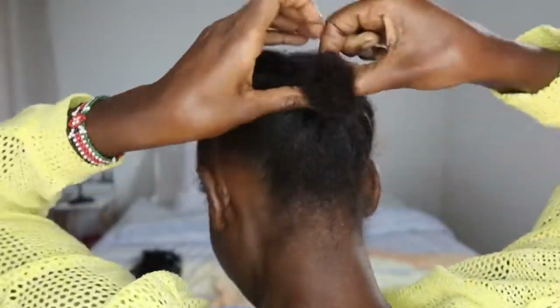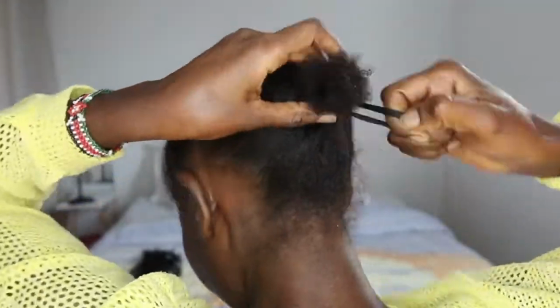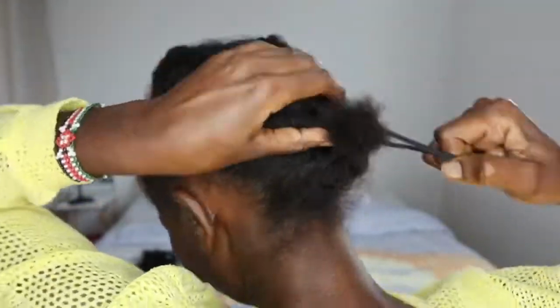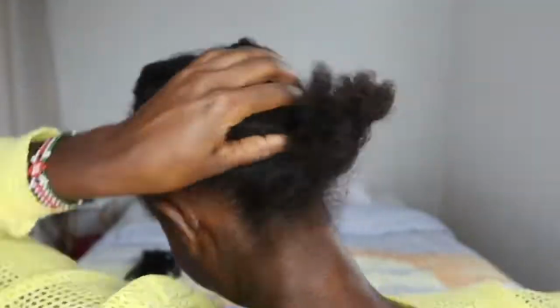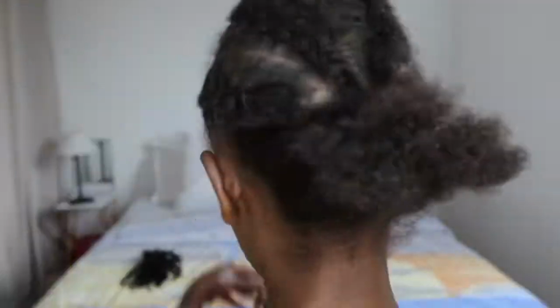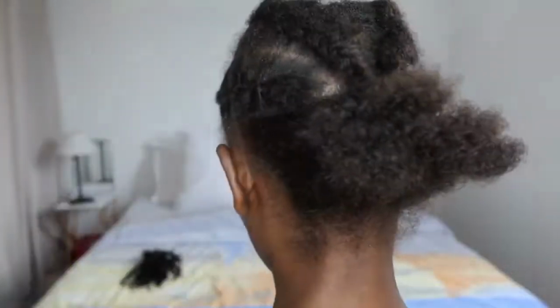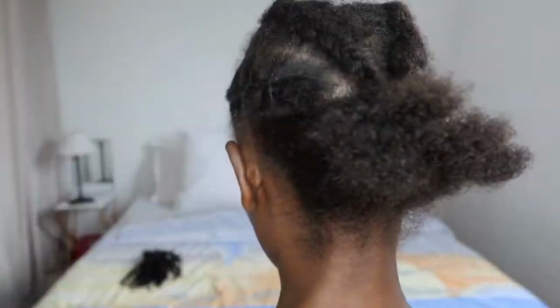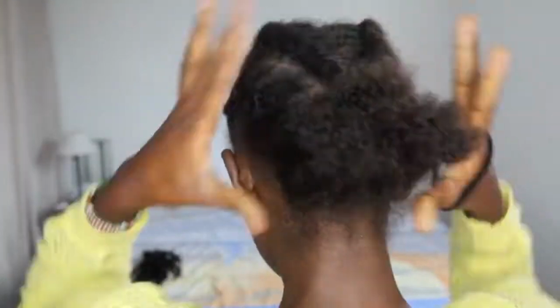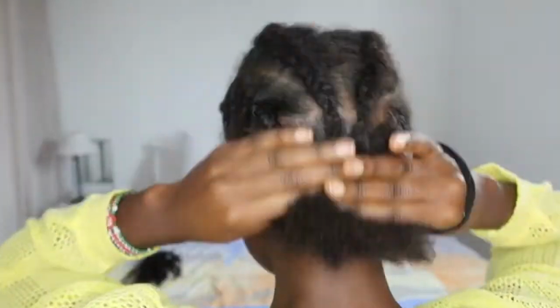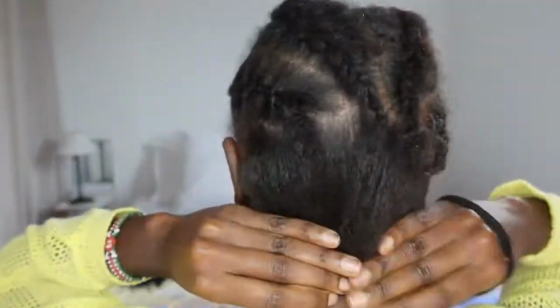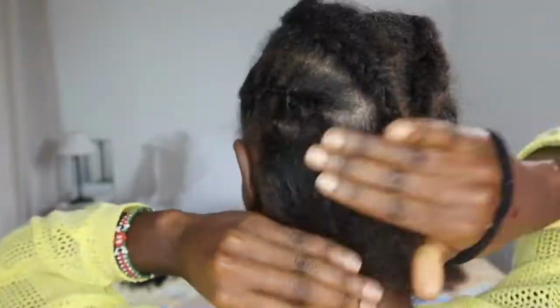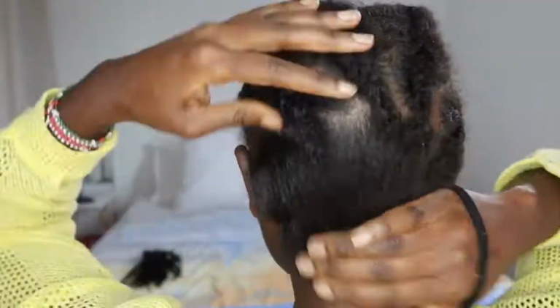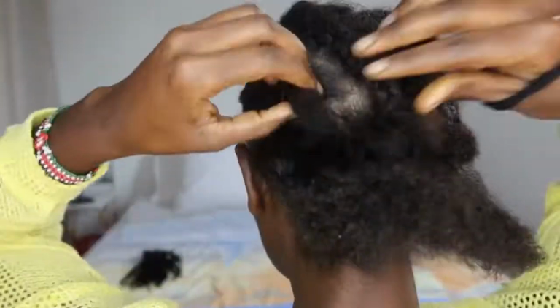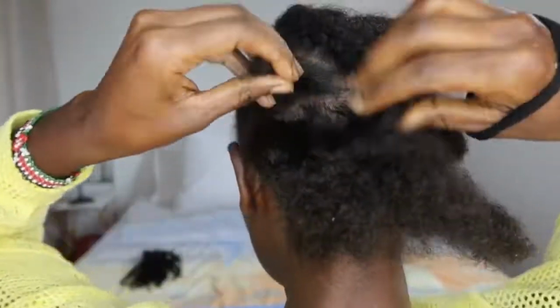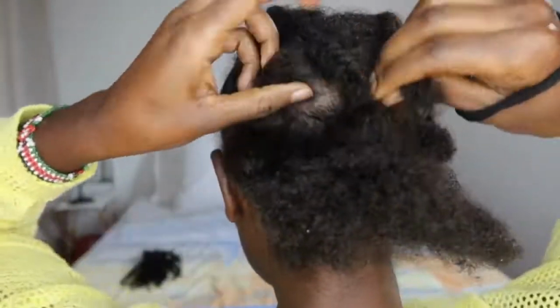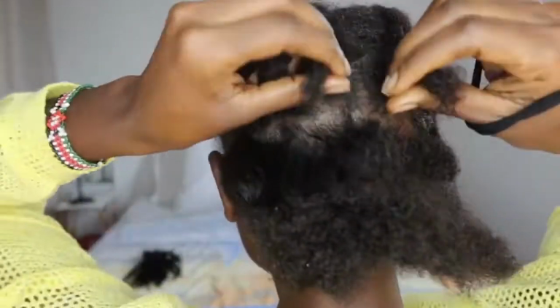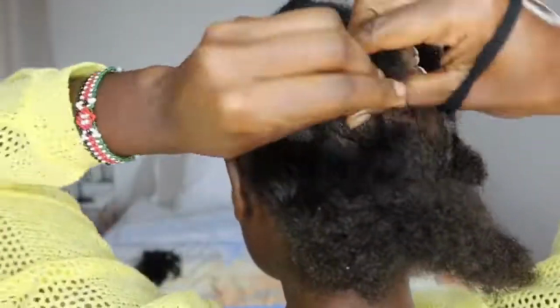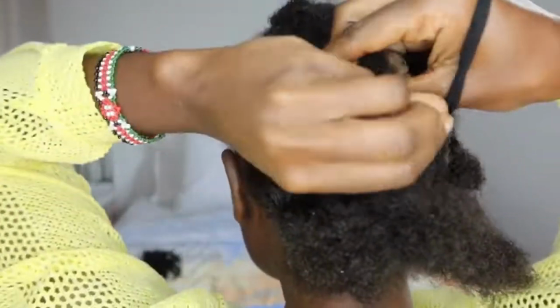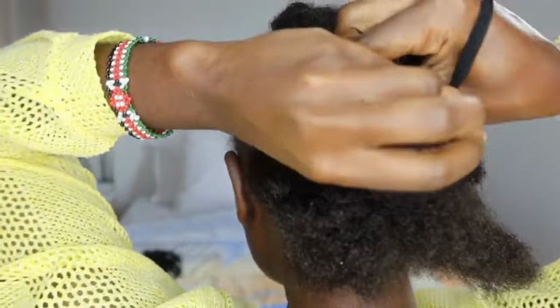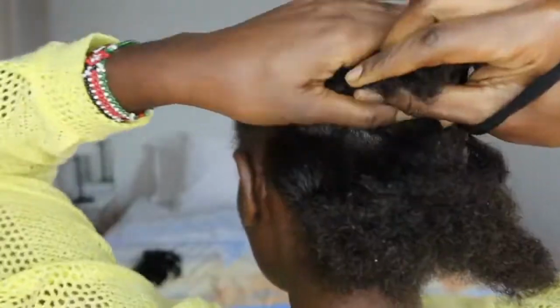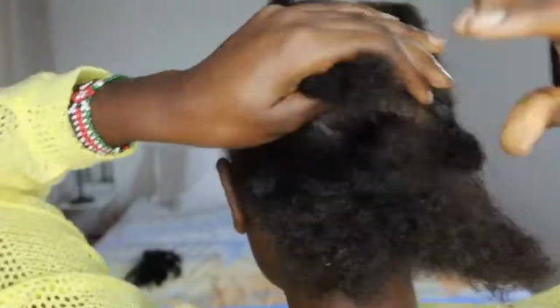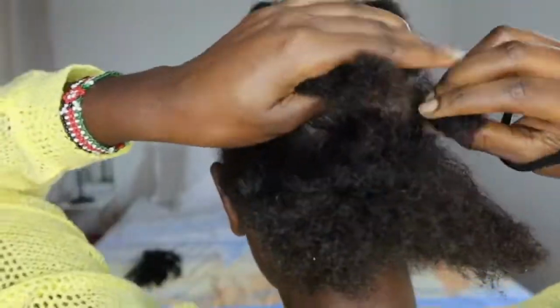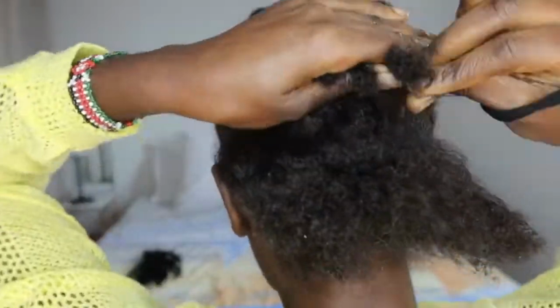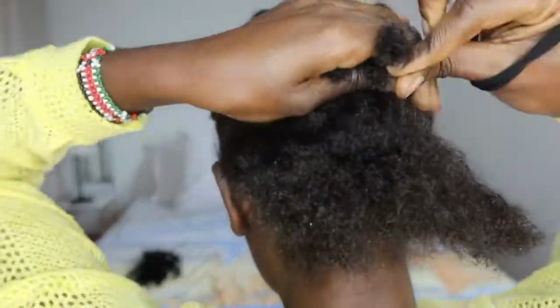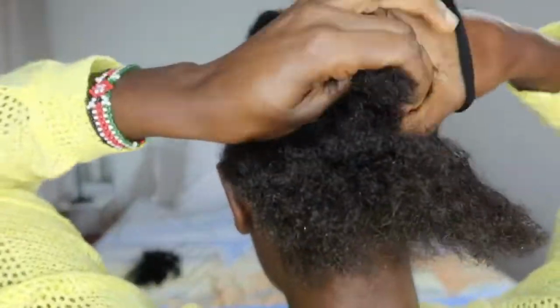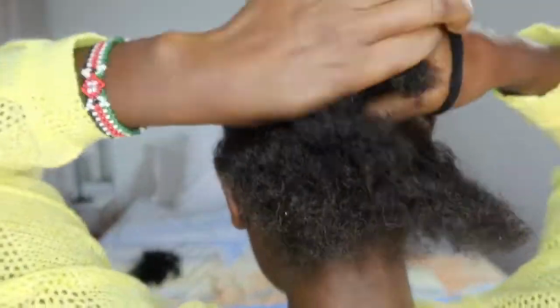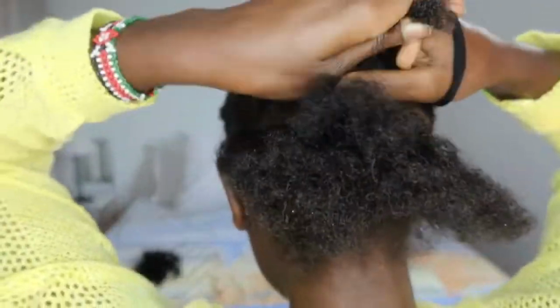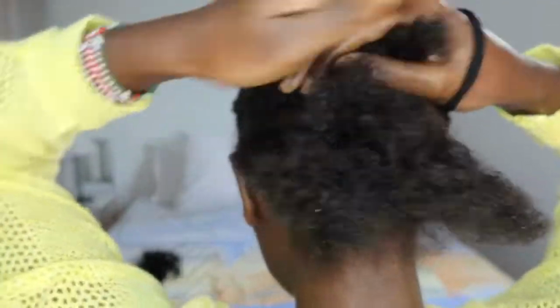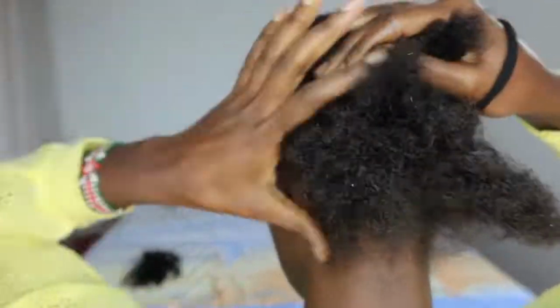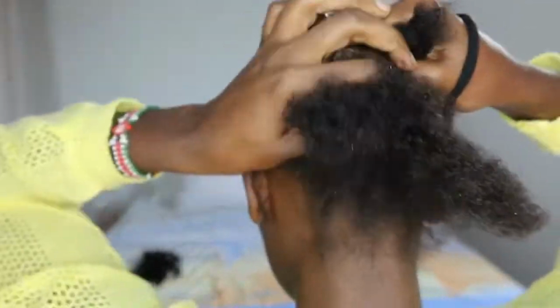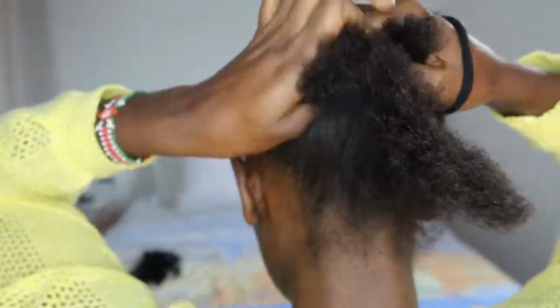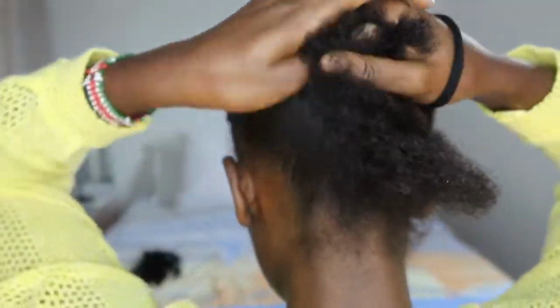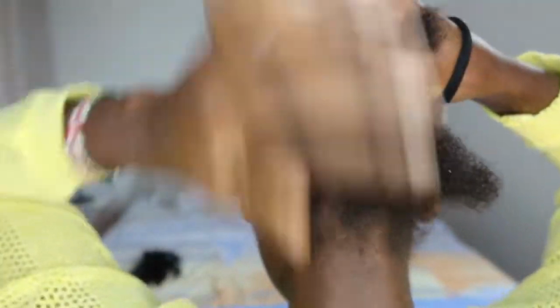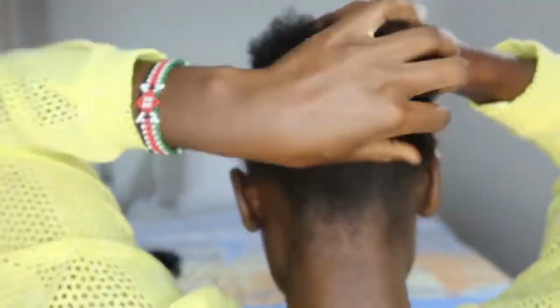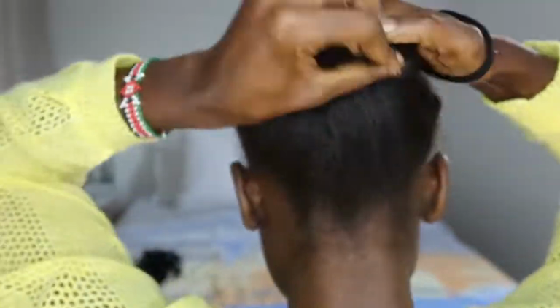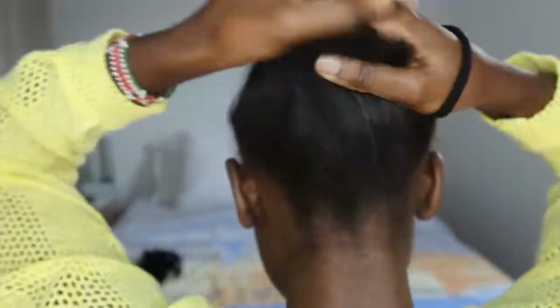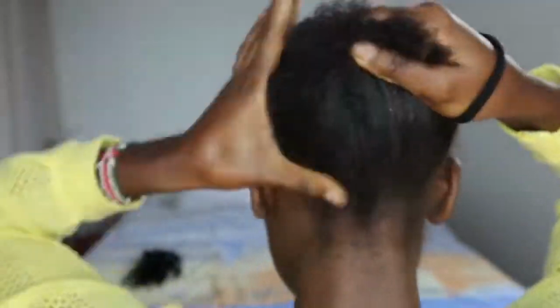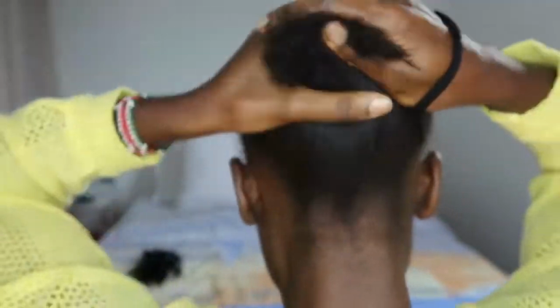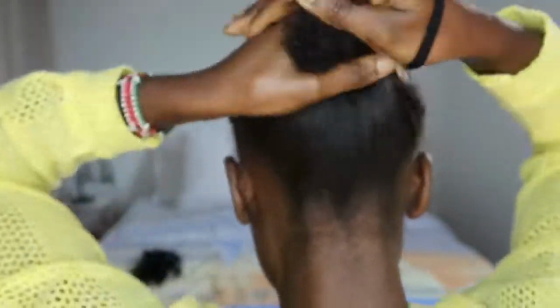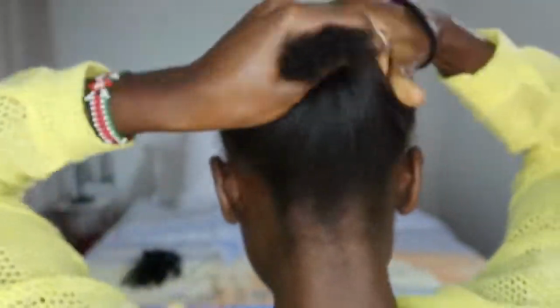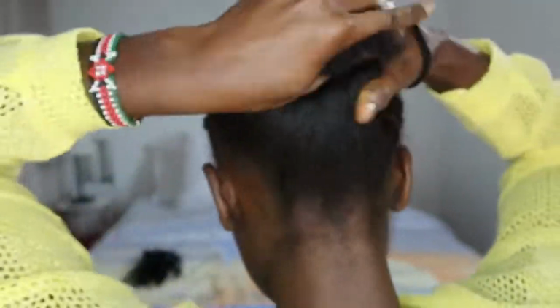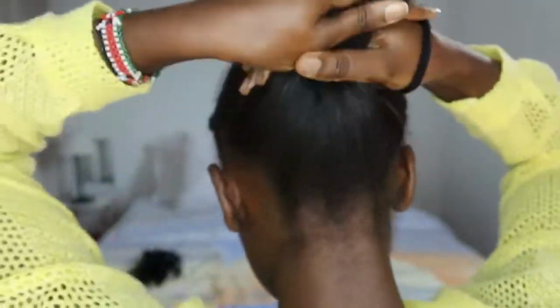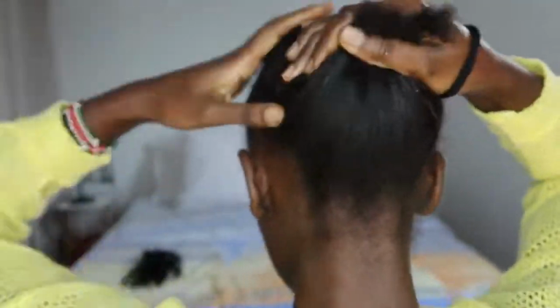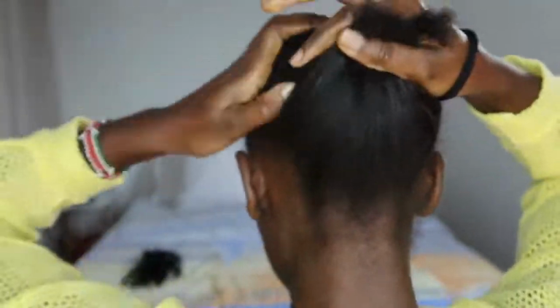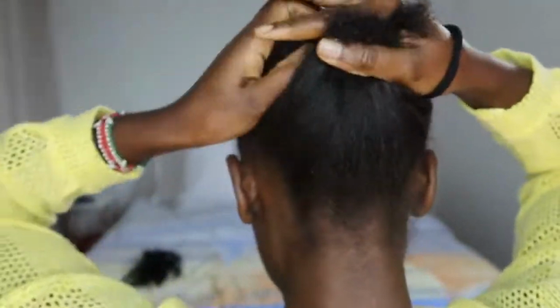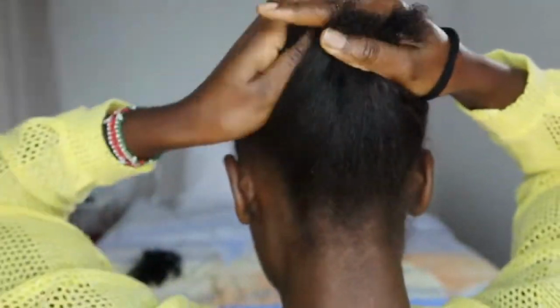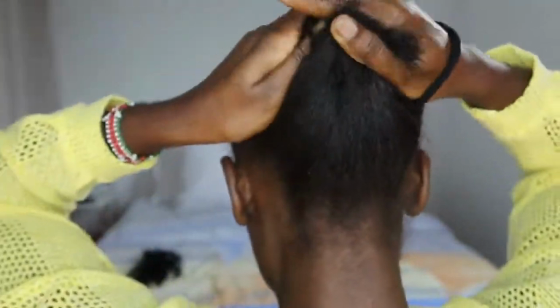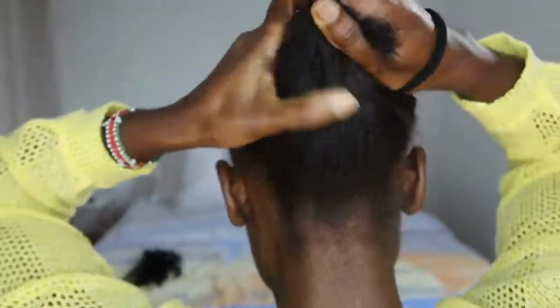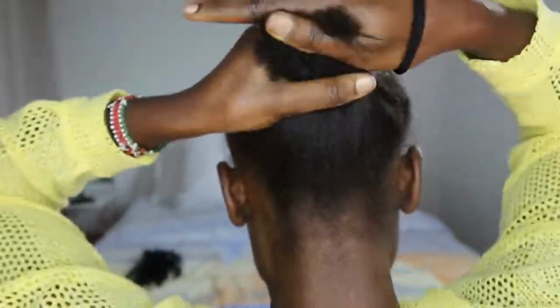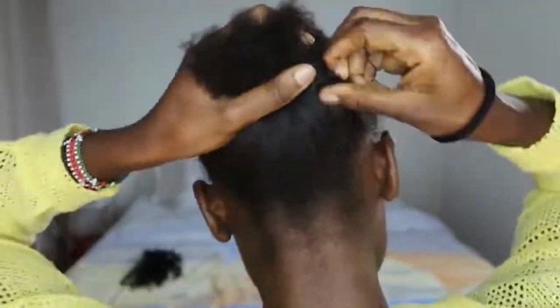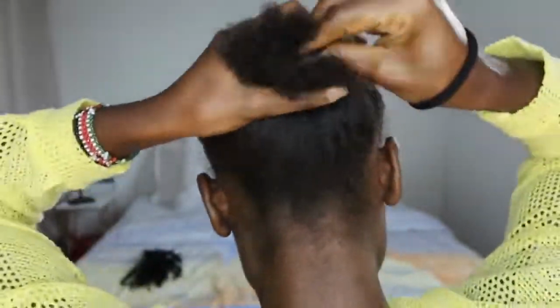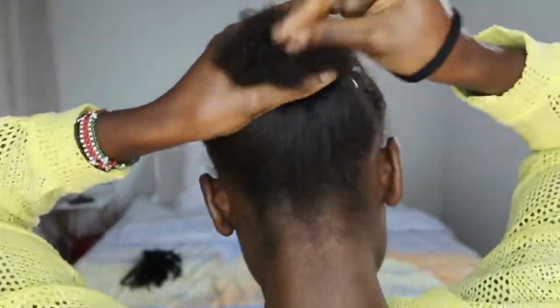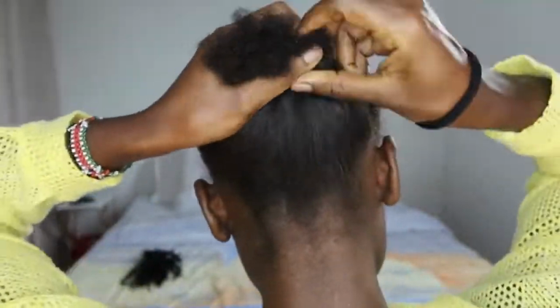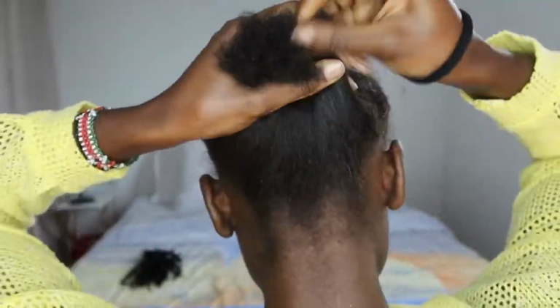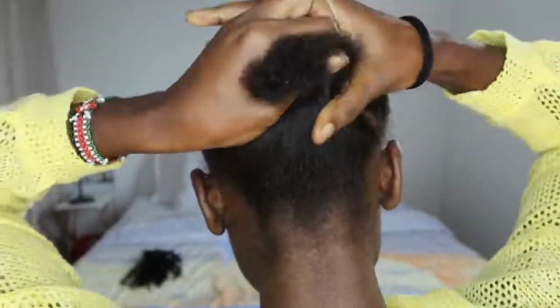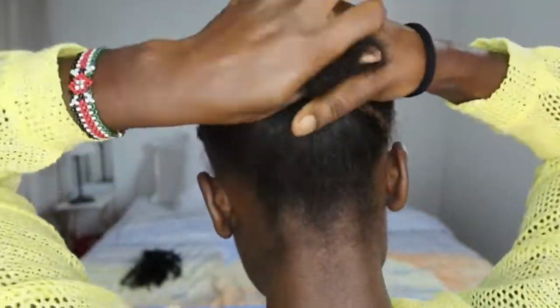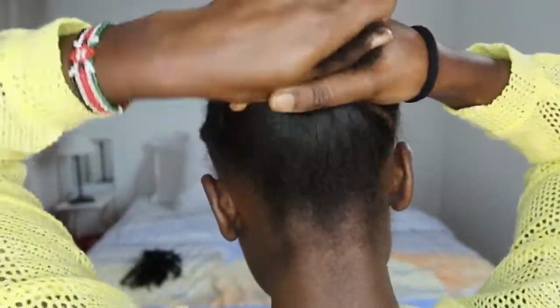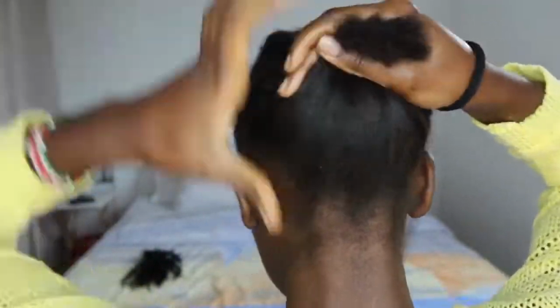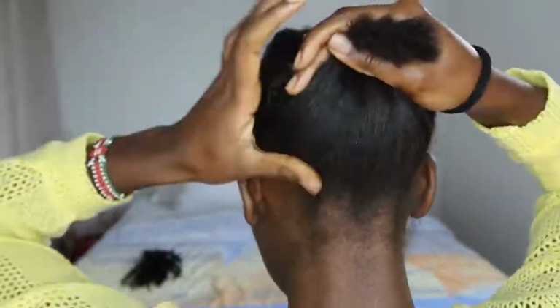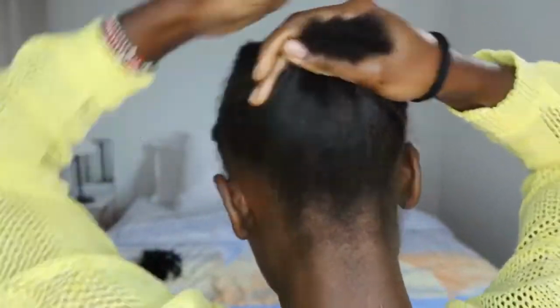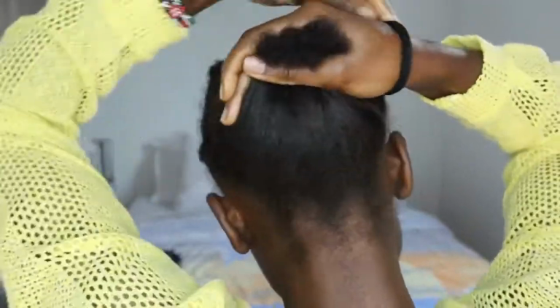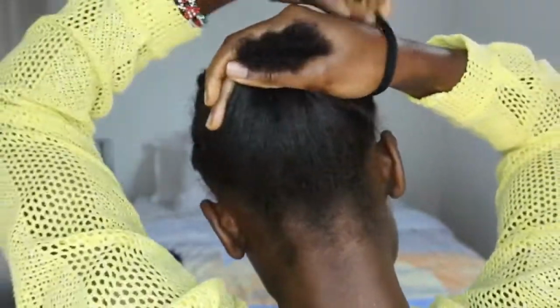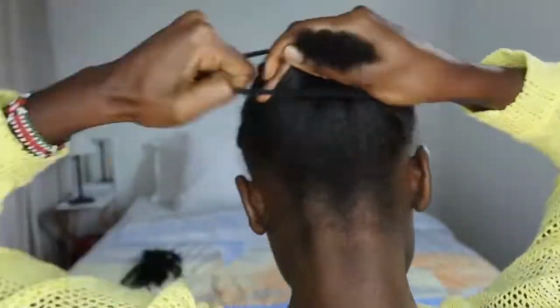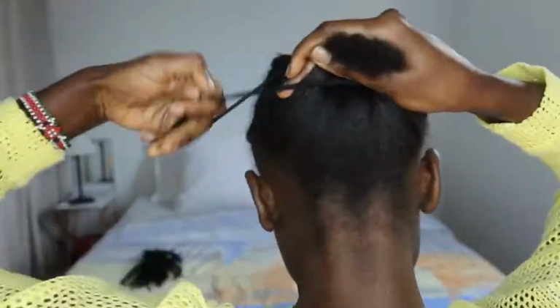I'll then bring all four braids plus the hair I left at the back together and tie them using a hair tie.